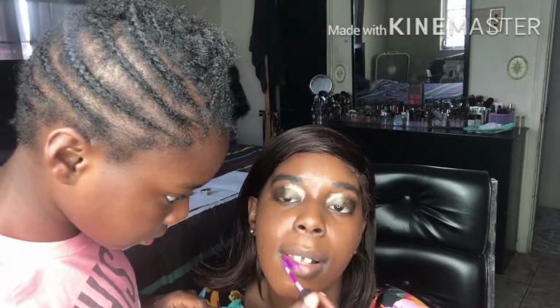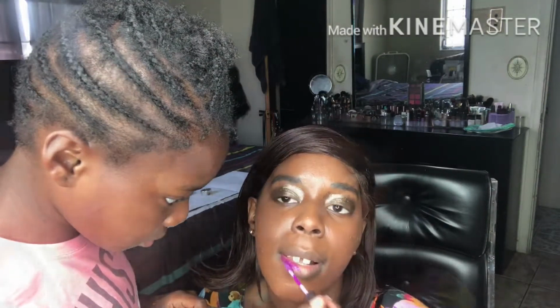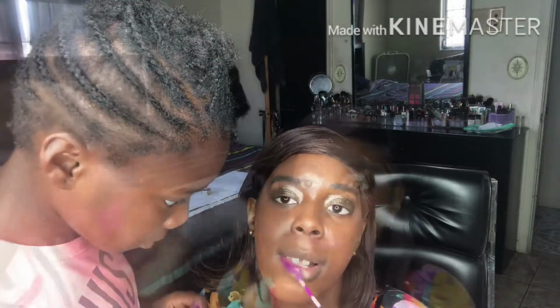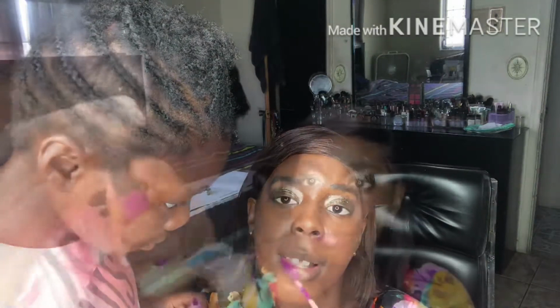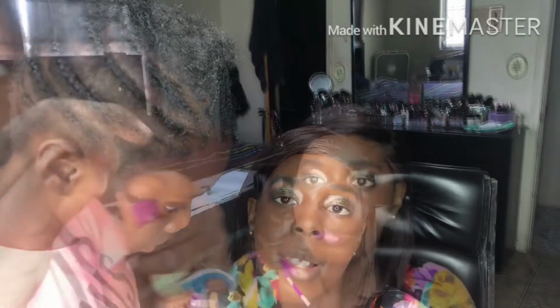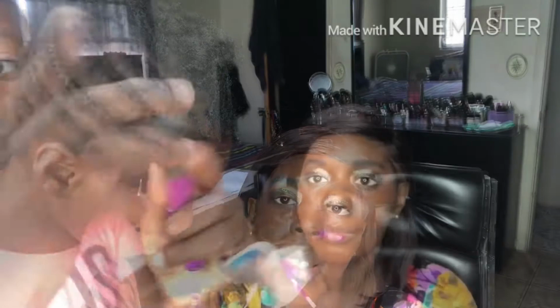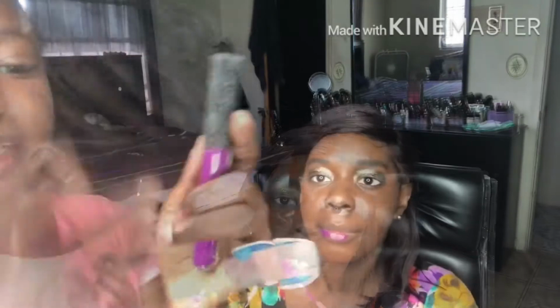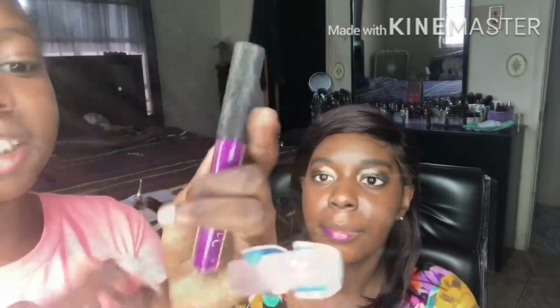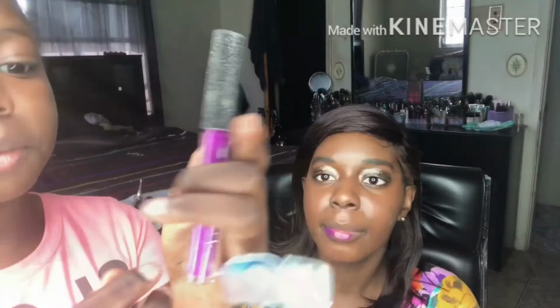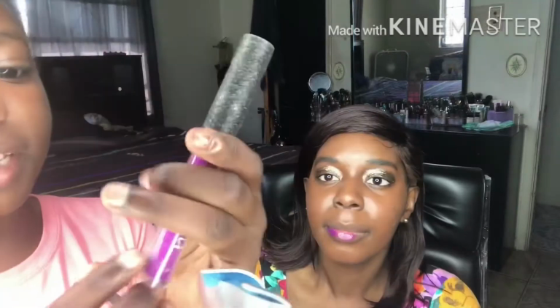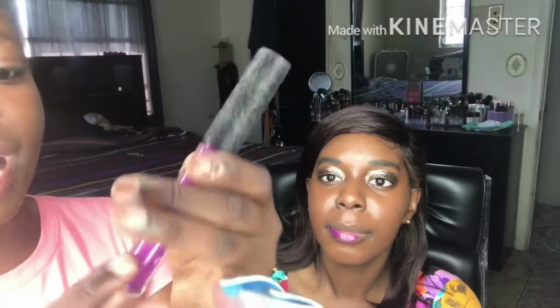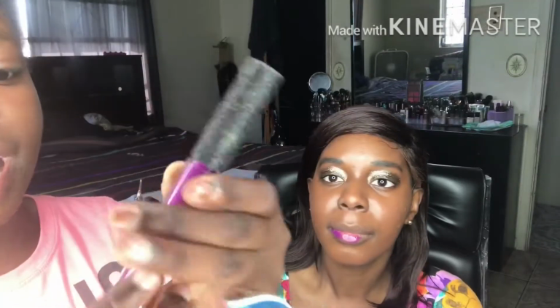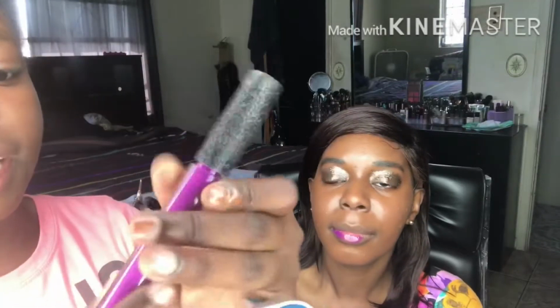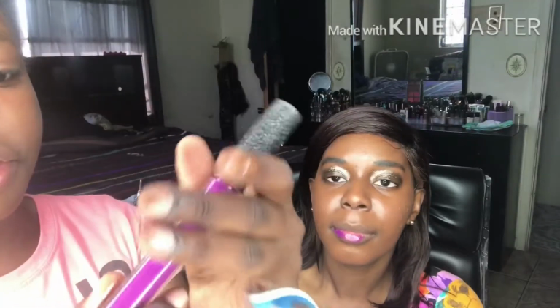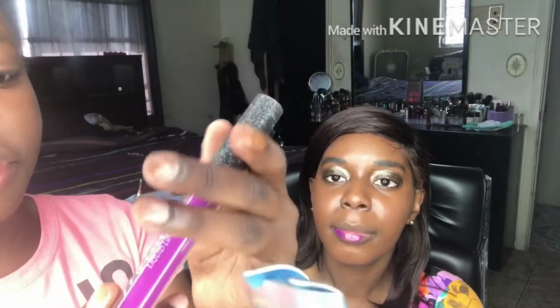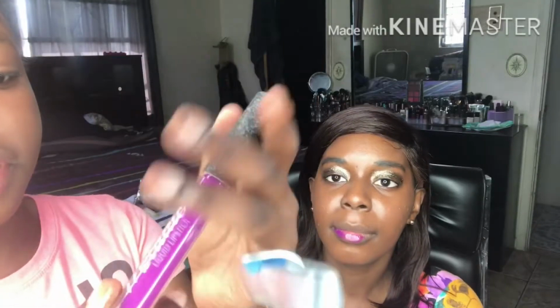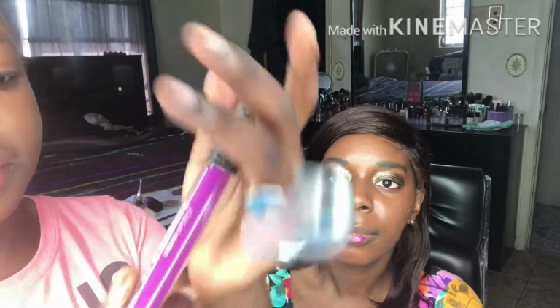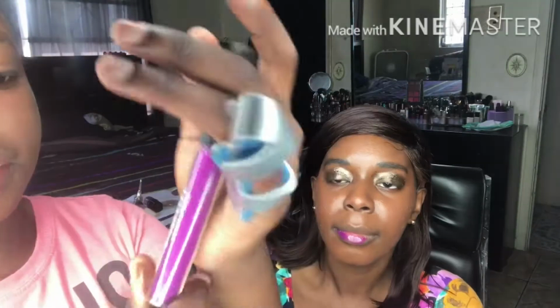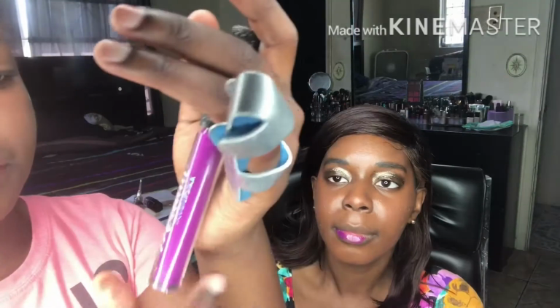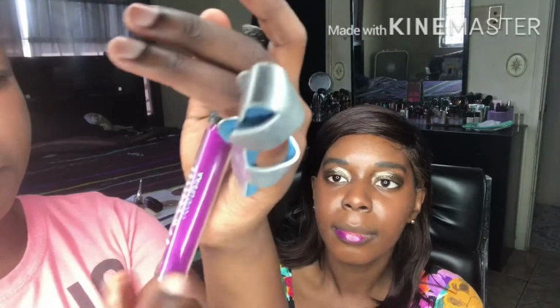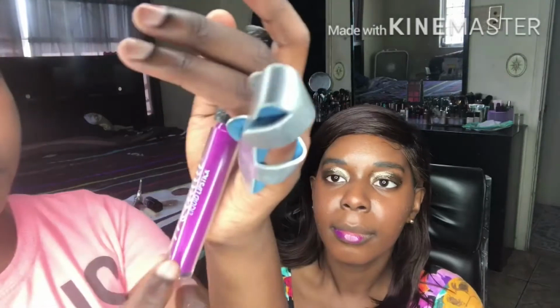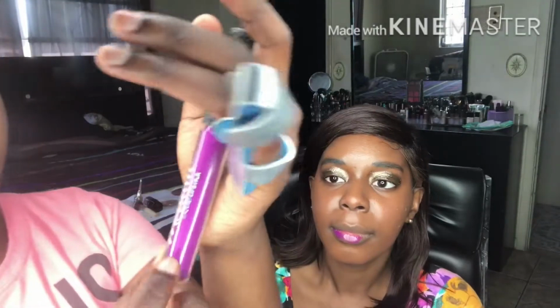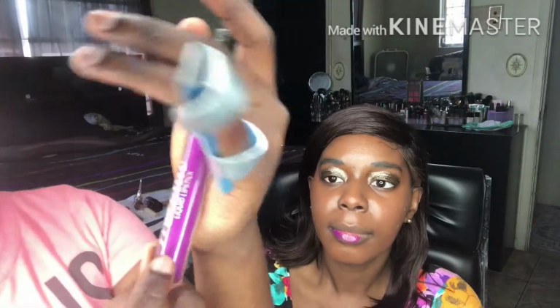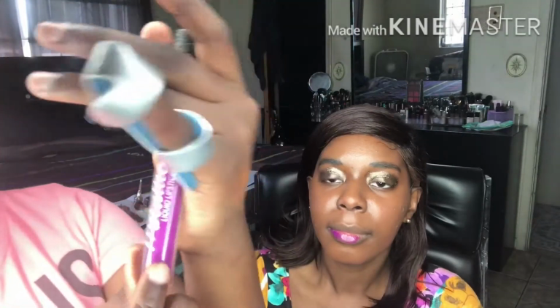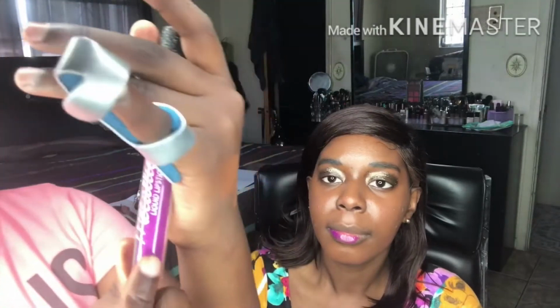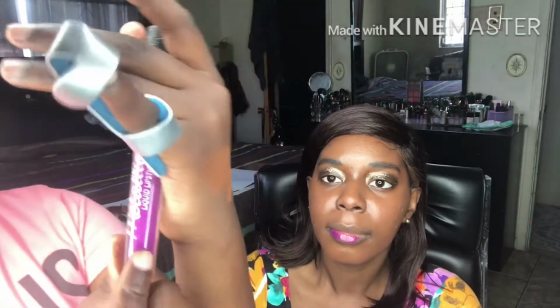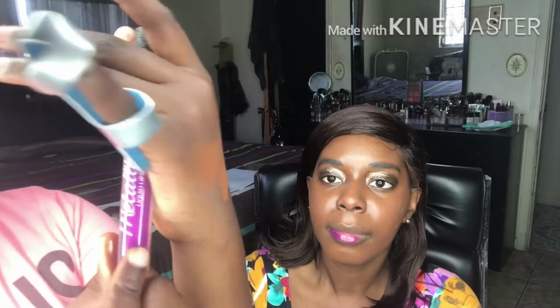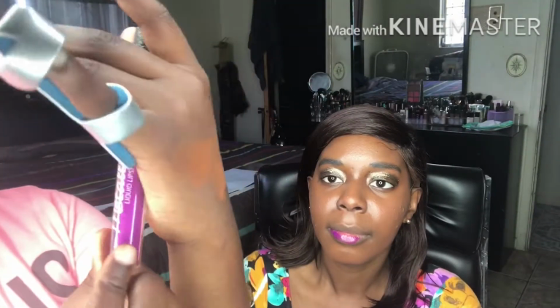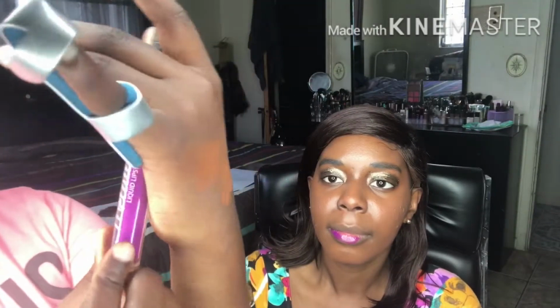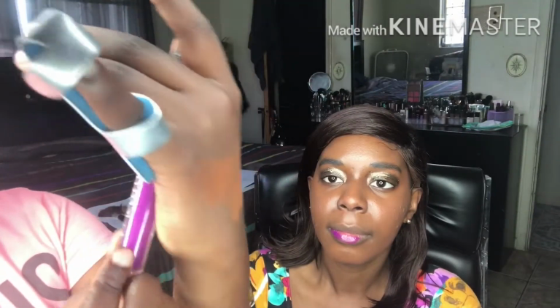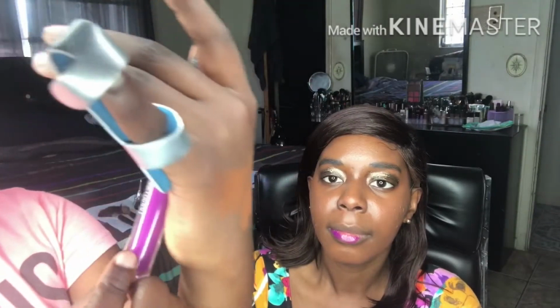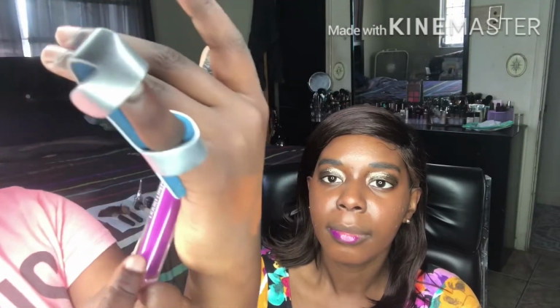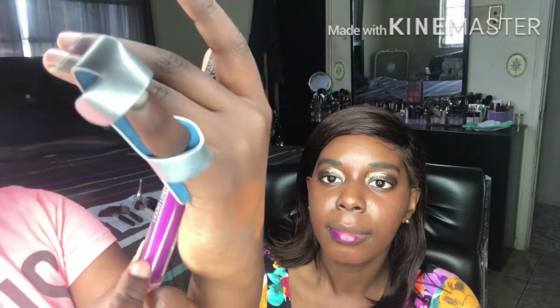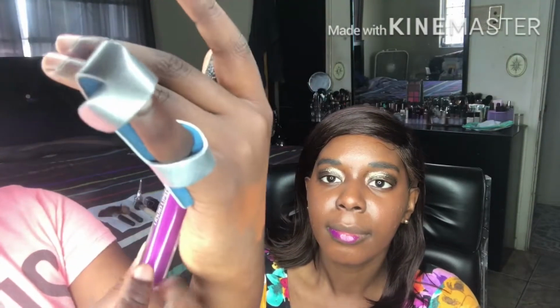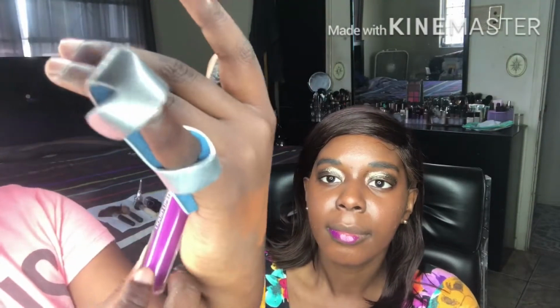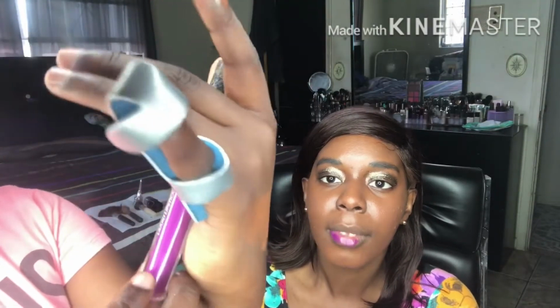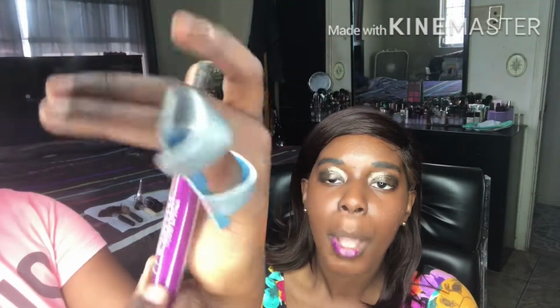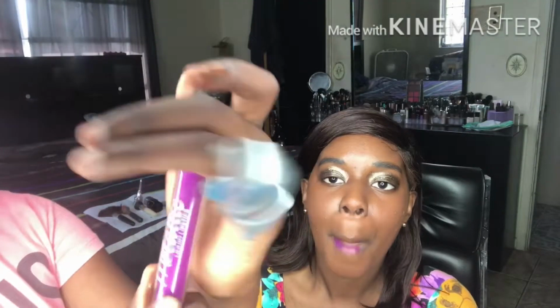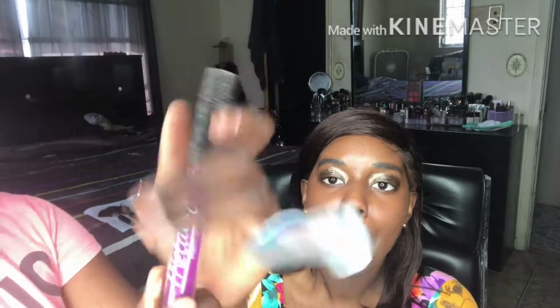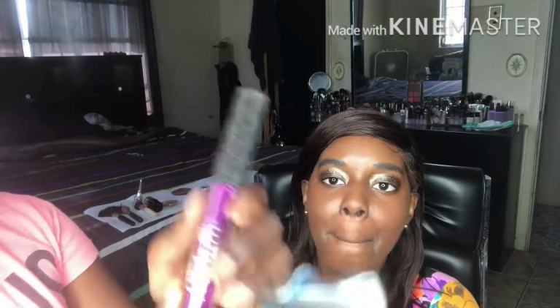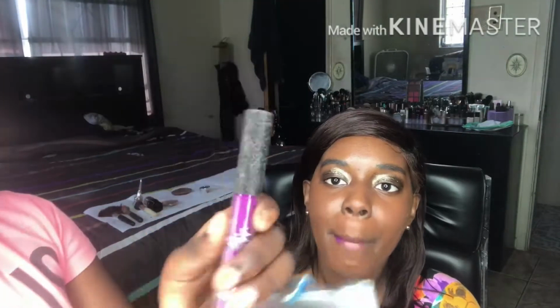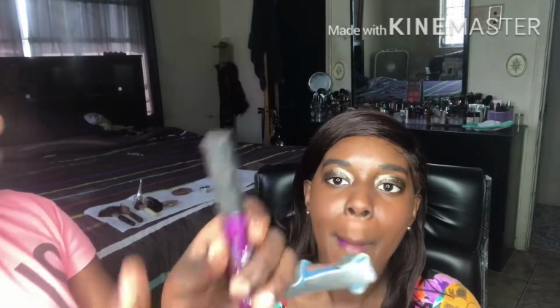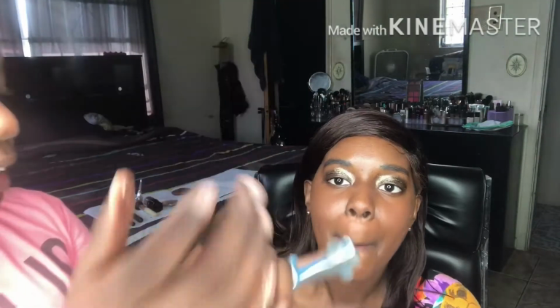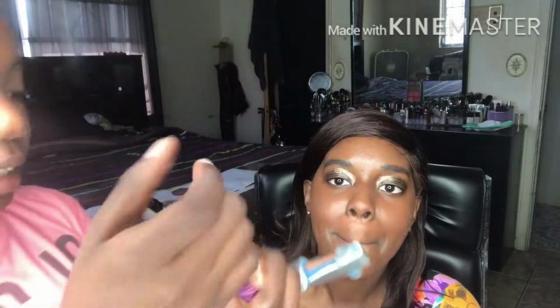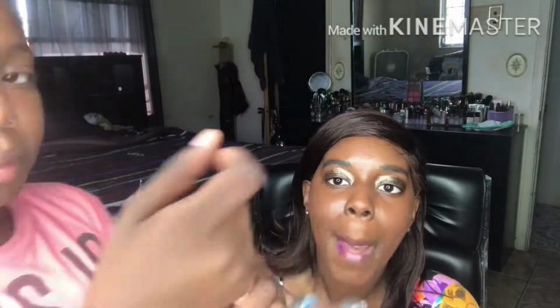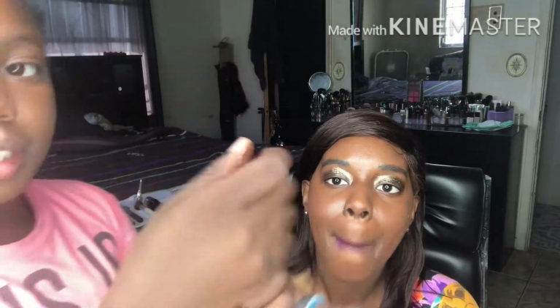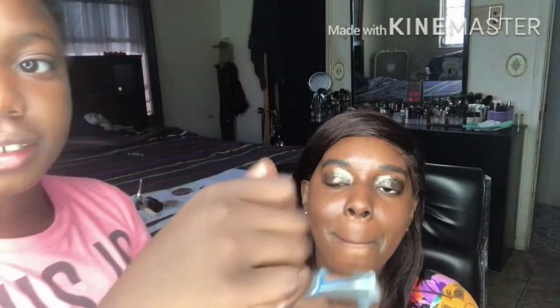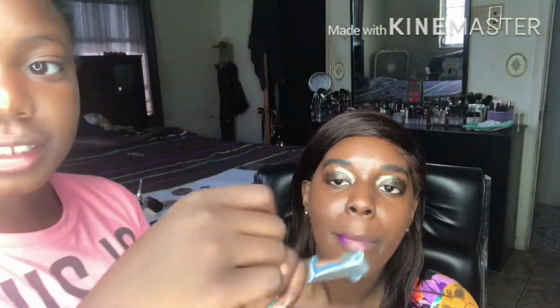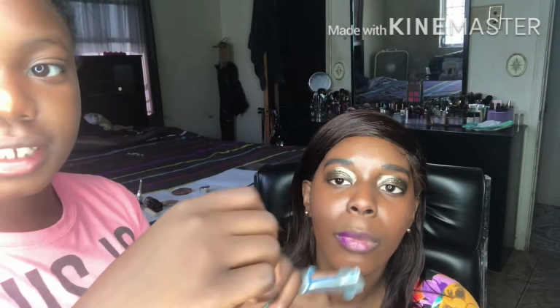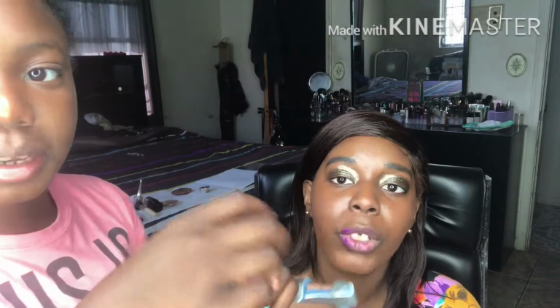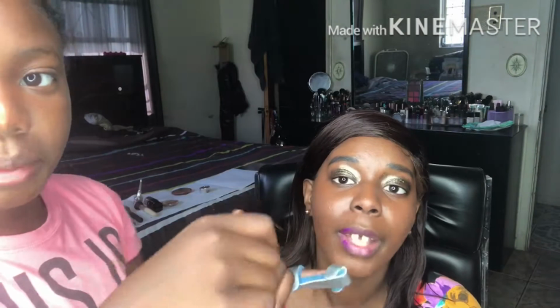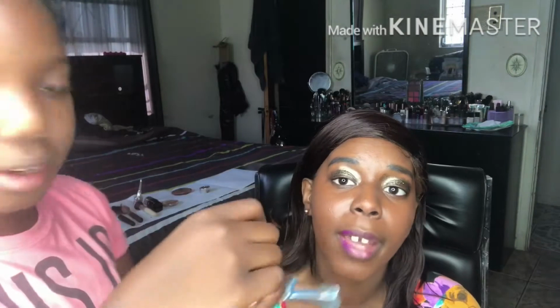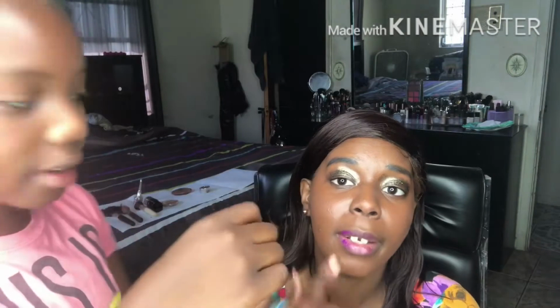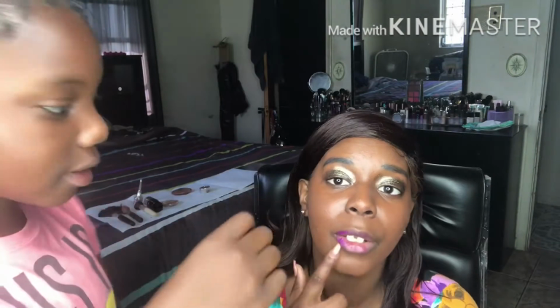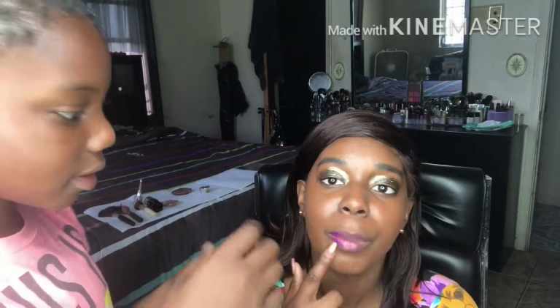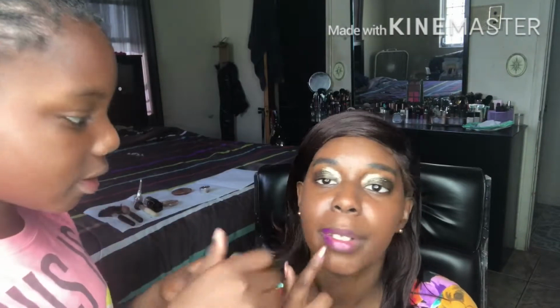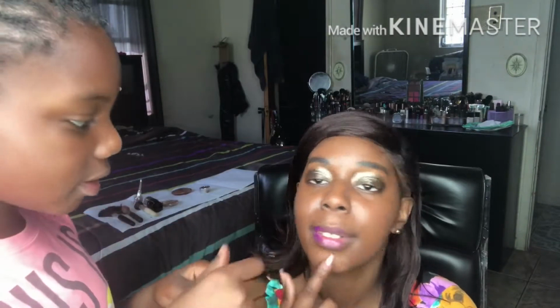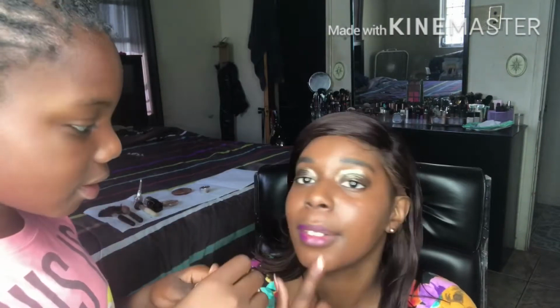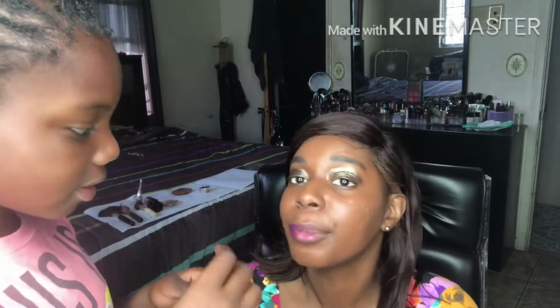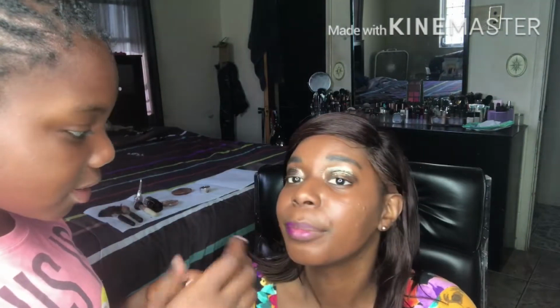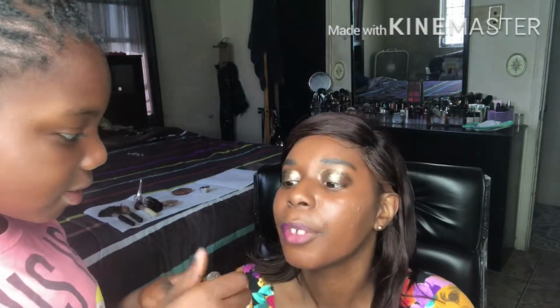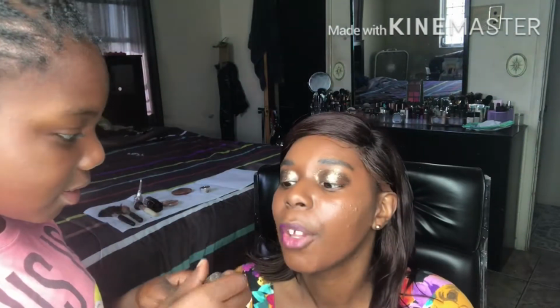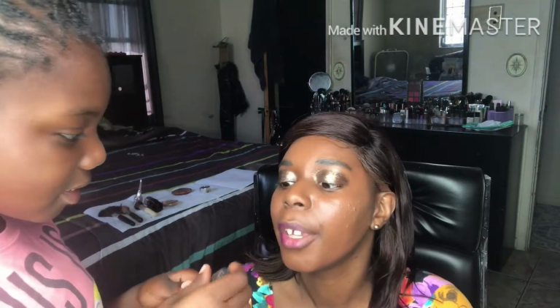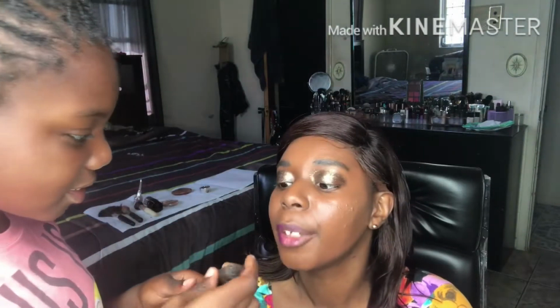I'm going to be adding this purple dark lip gloss. She added a little bit — go ahead.